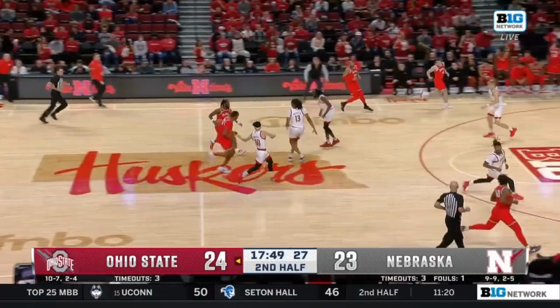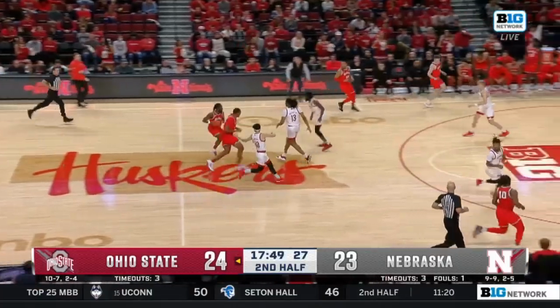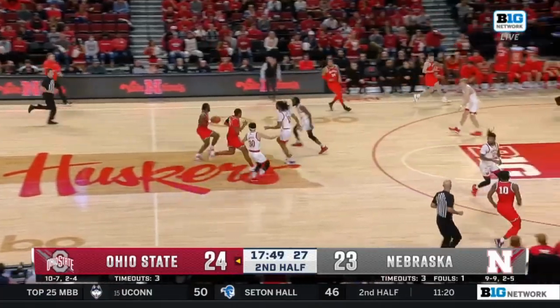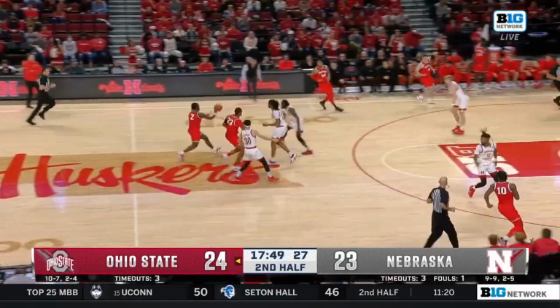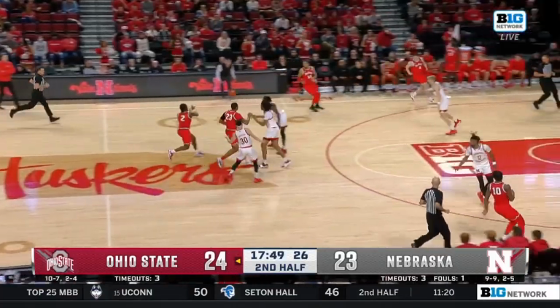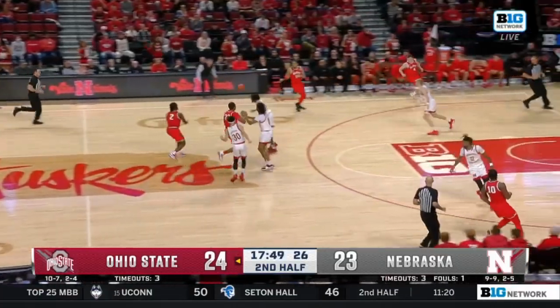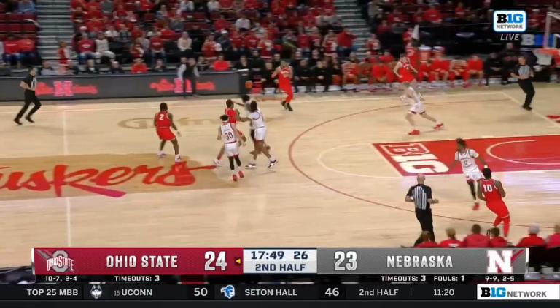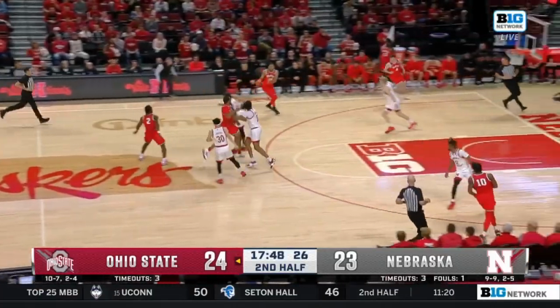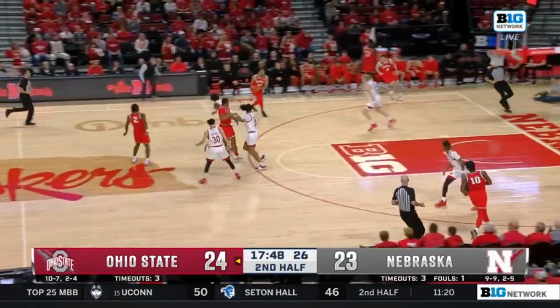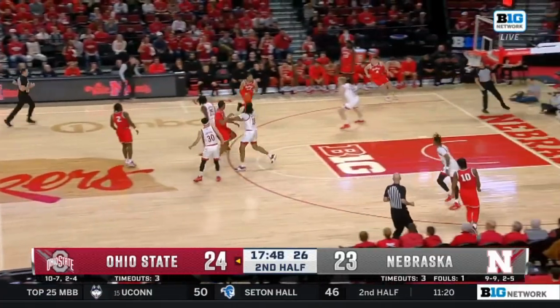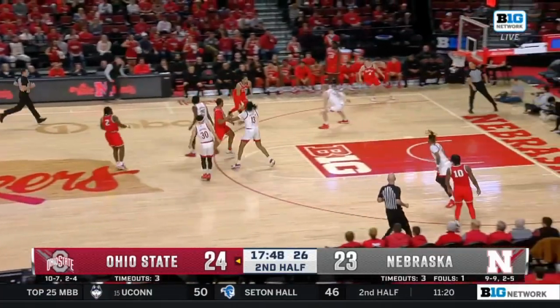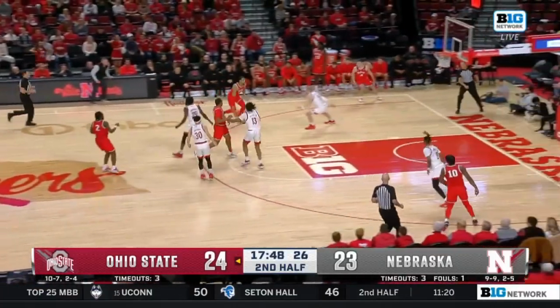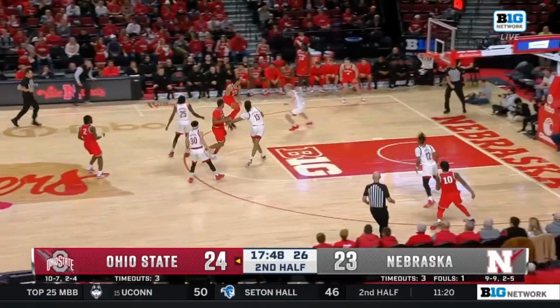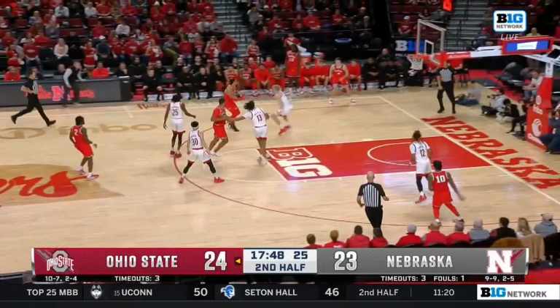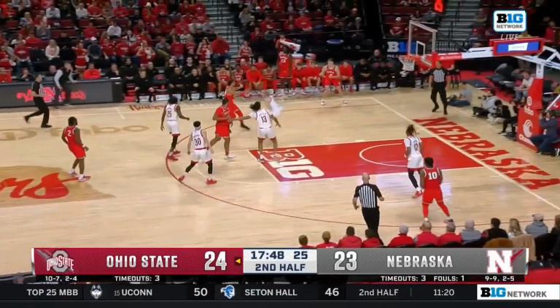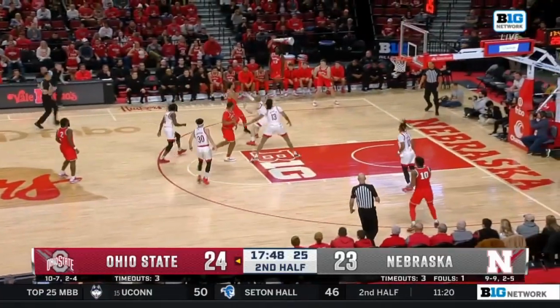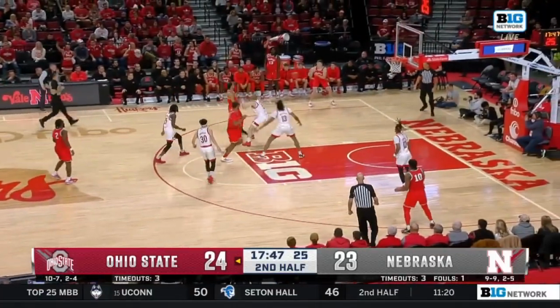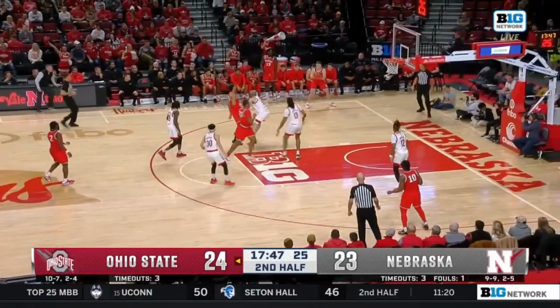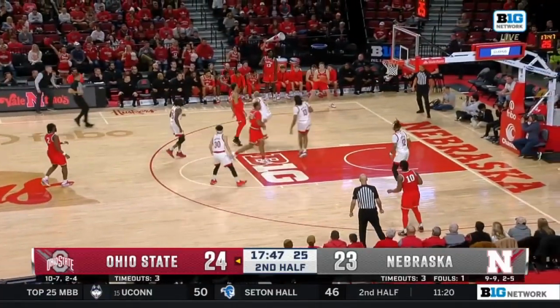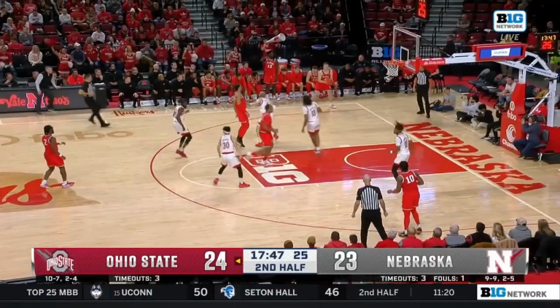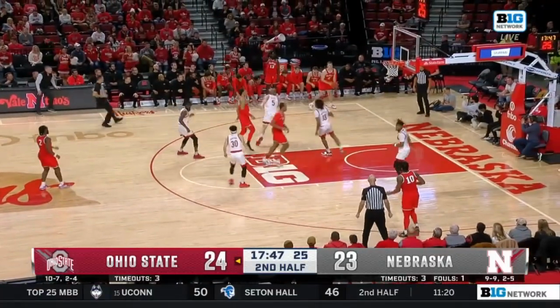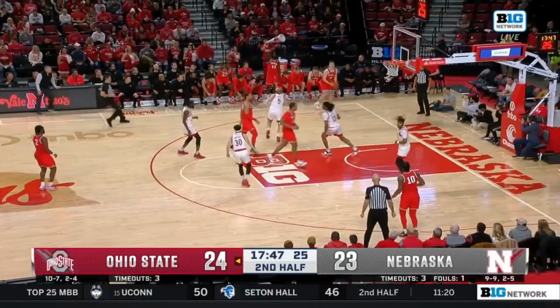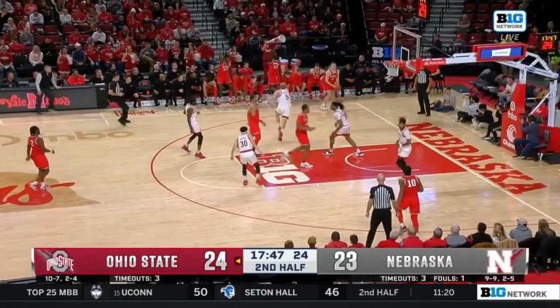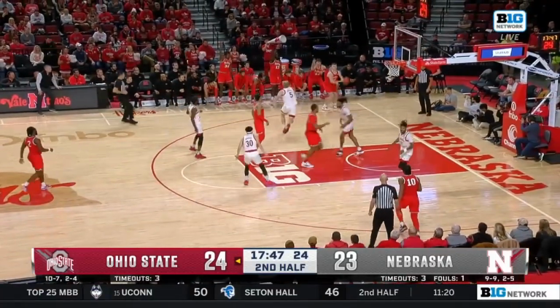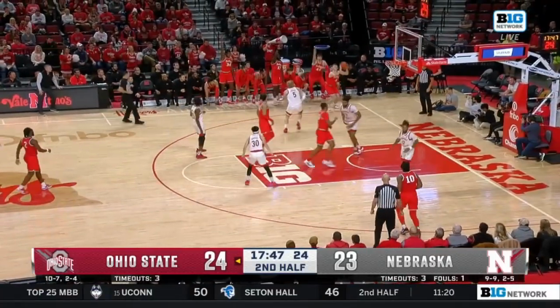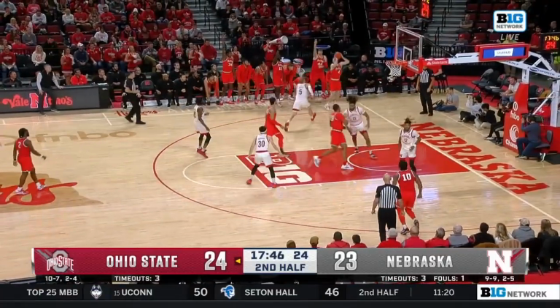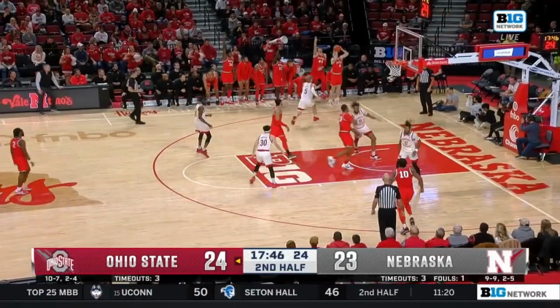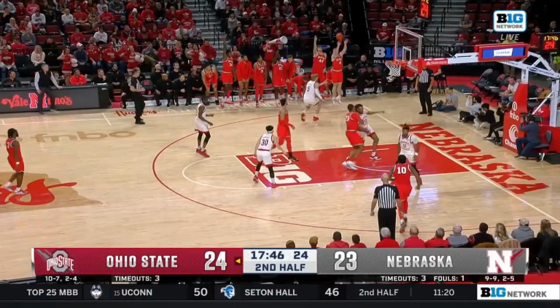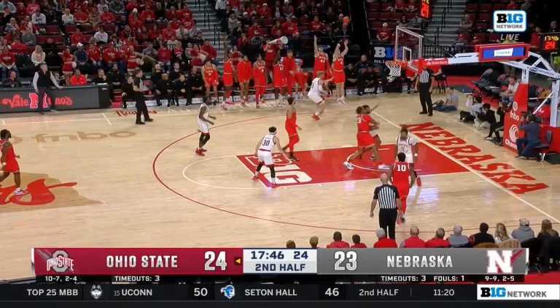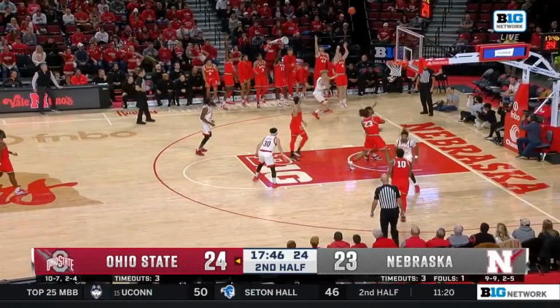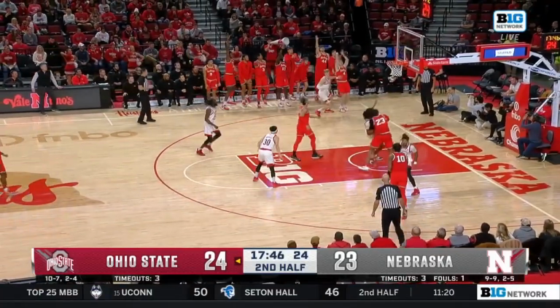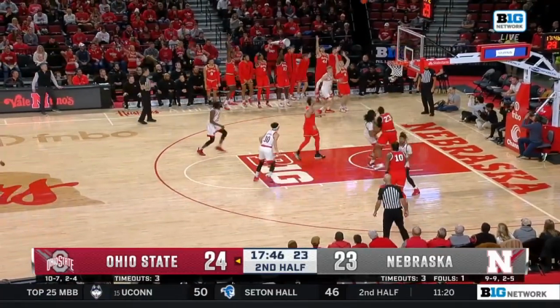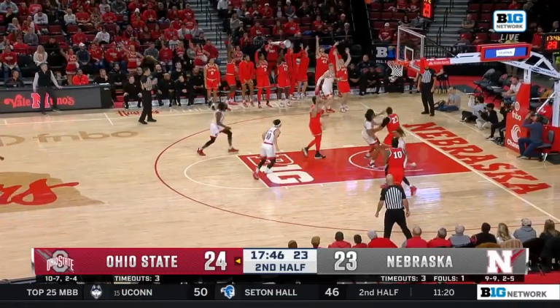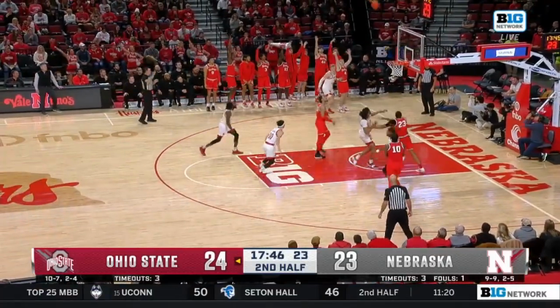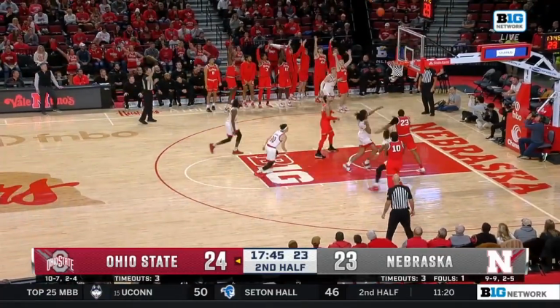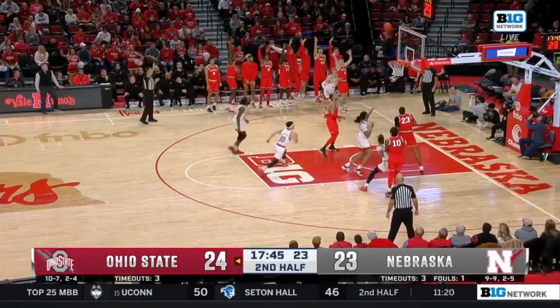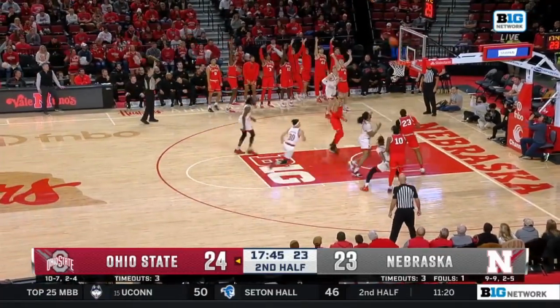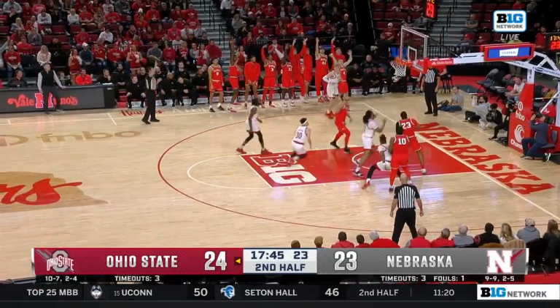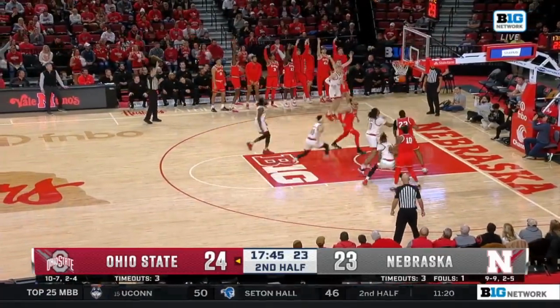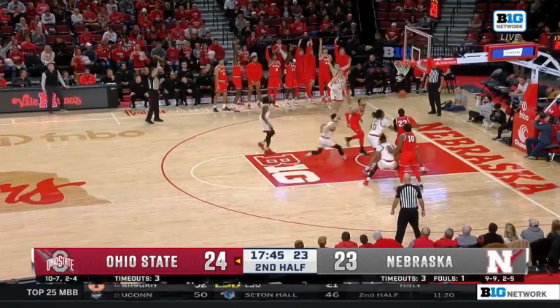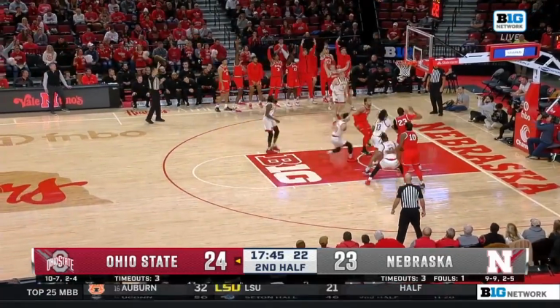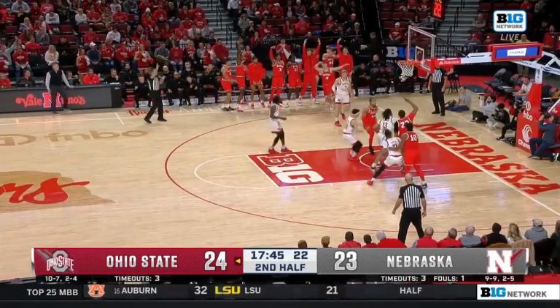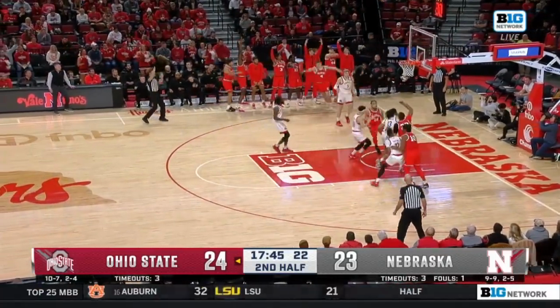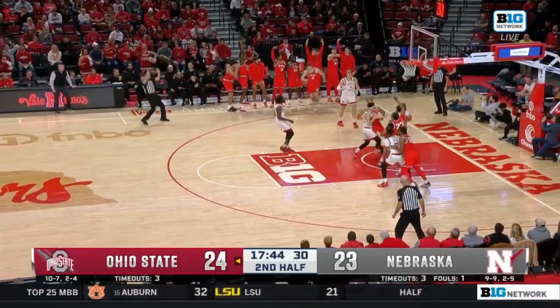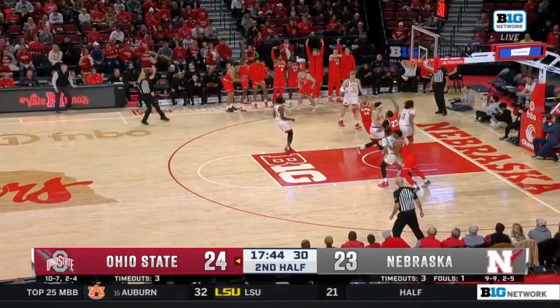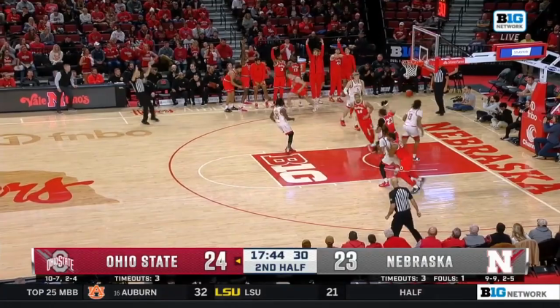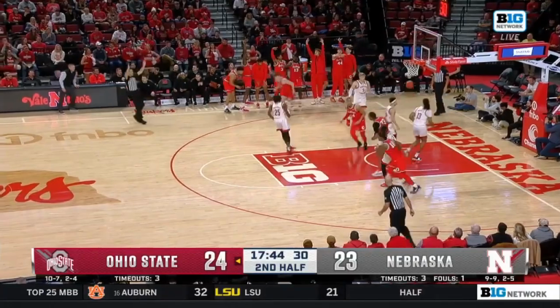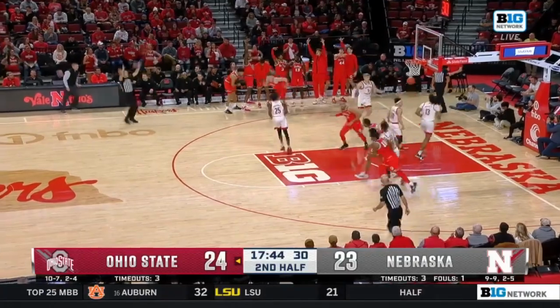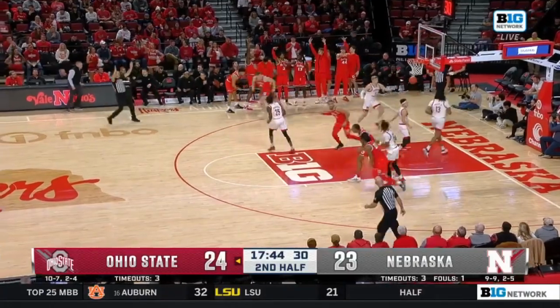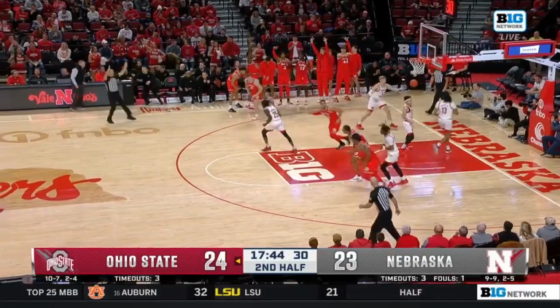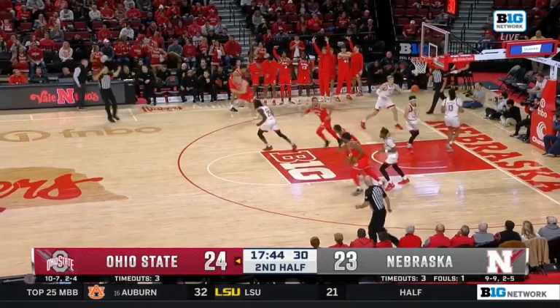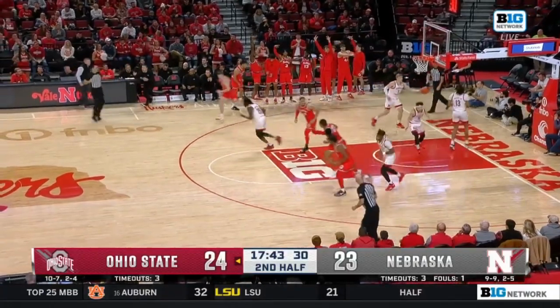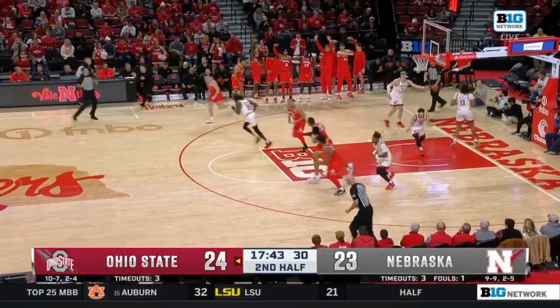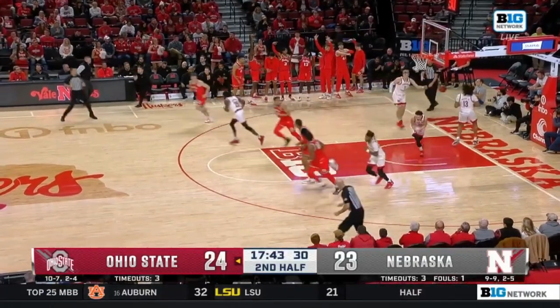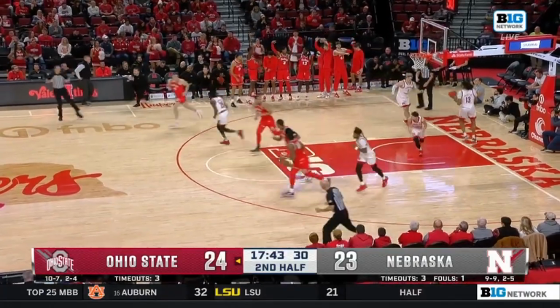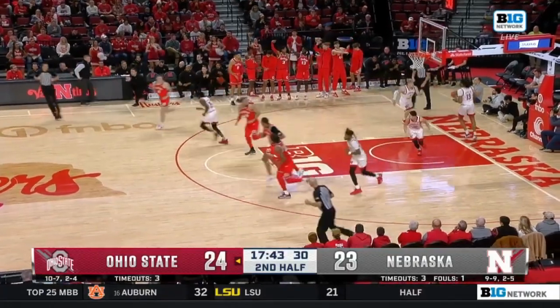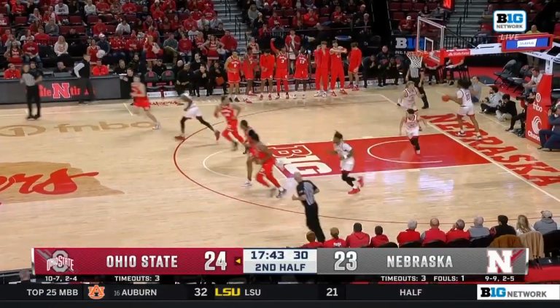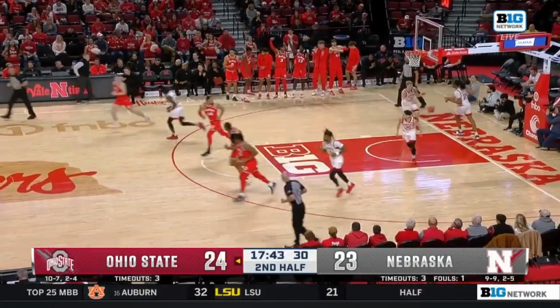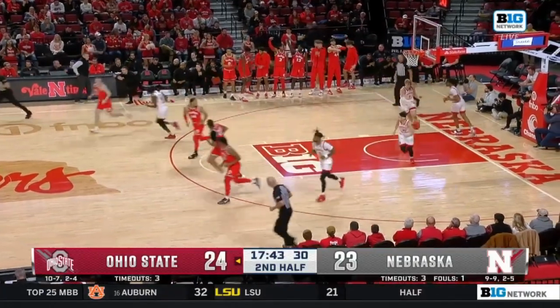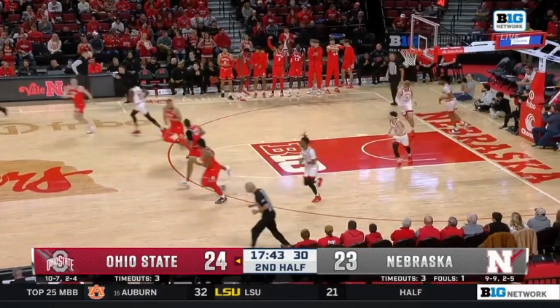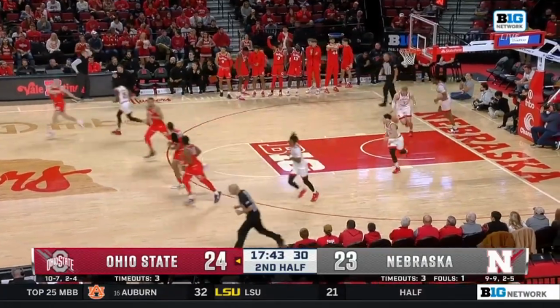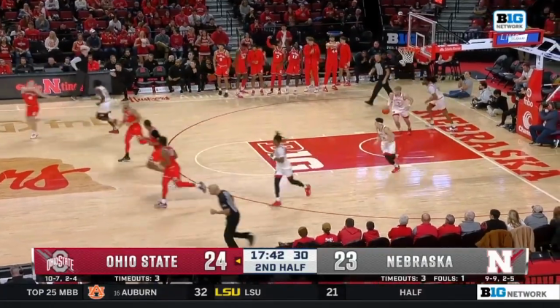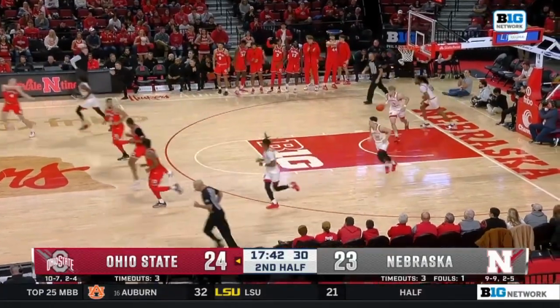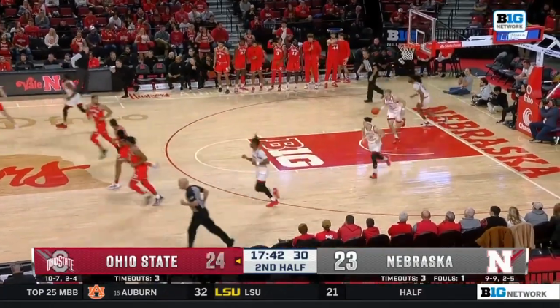Key with the block. Buckeyes to the other end. Suing — in the corner to McNeil for three. Nice pass there by Suing.